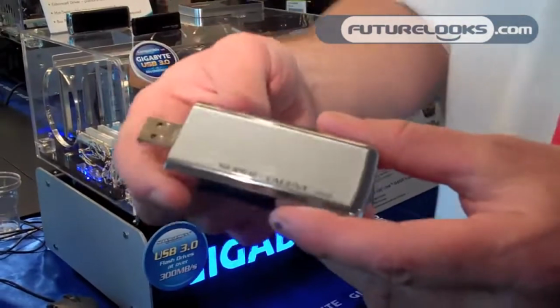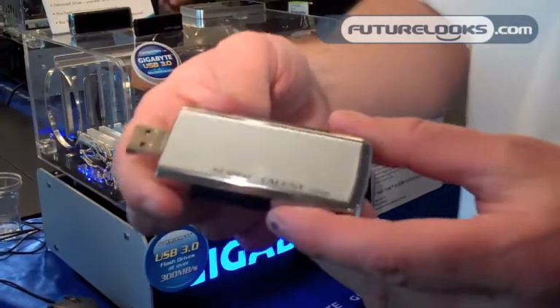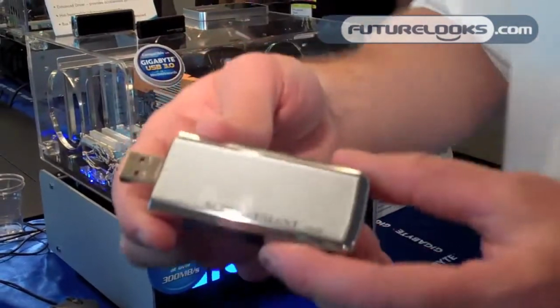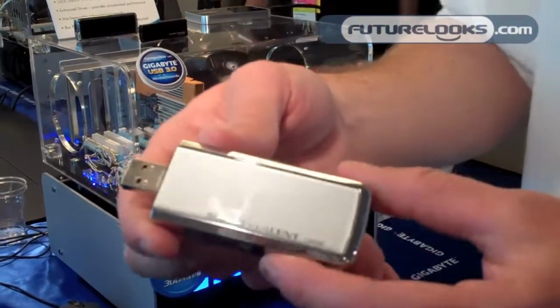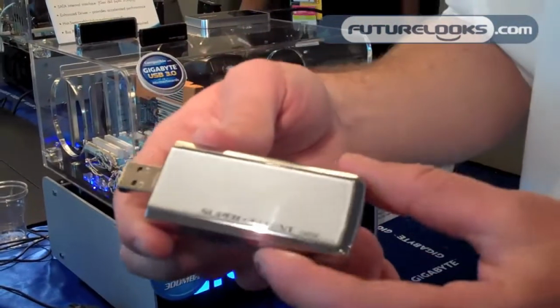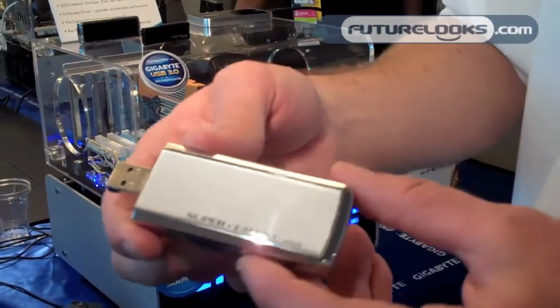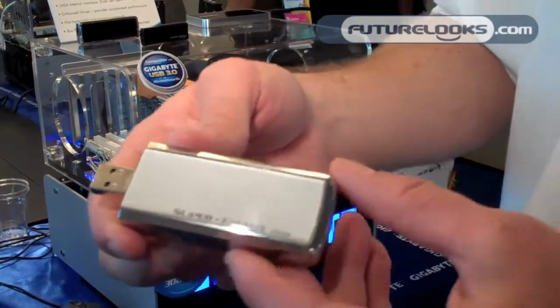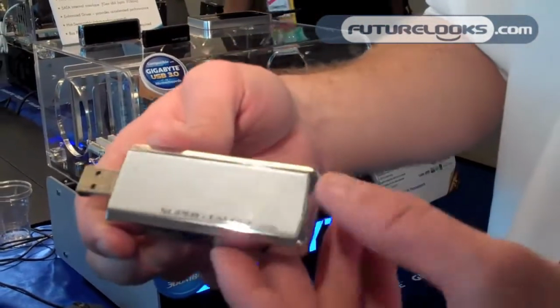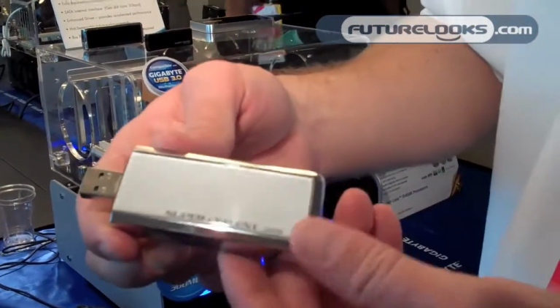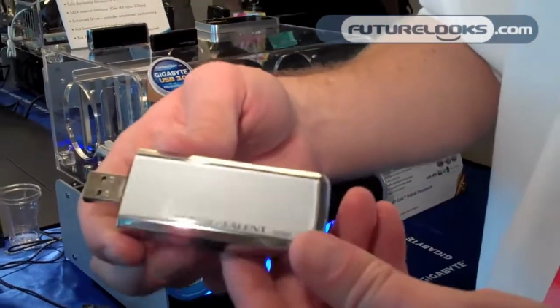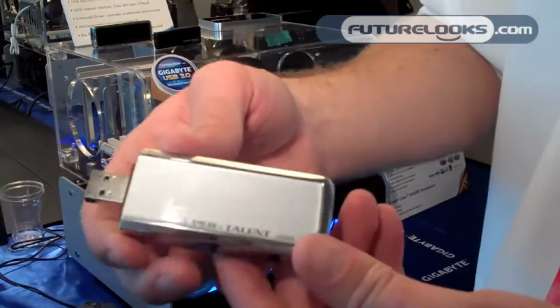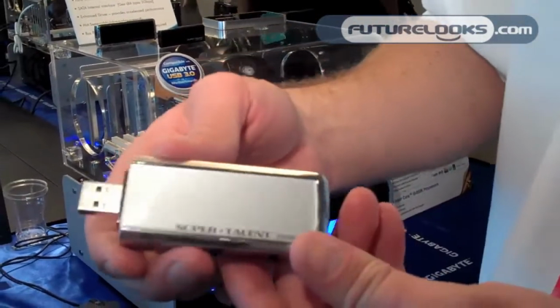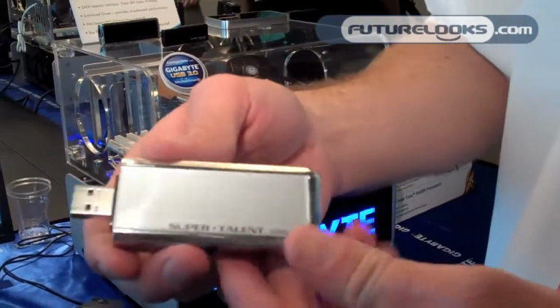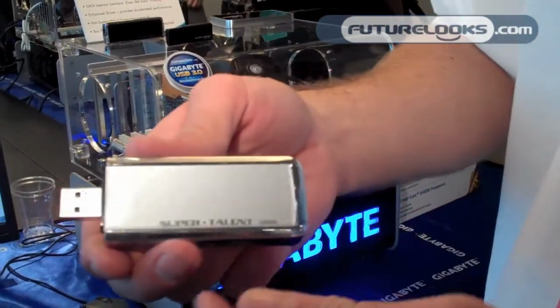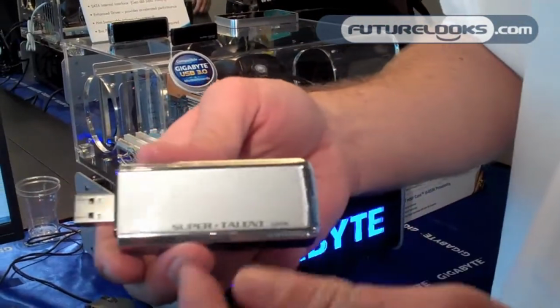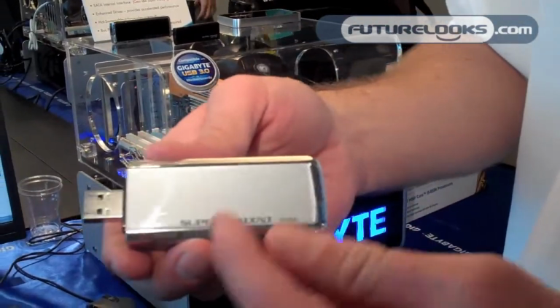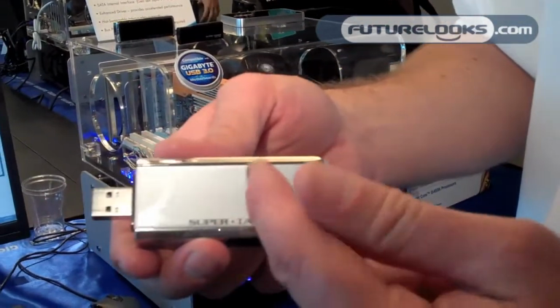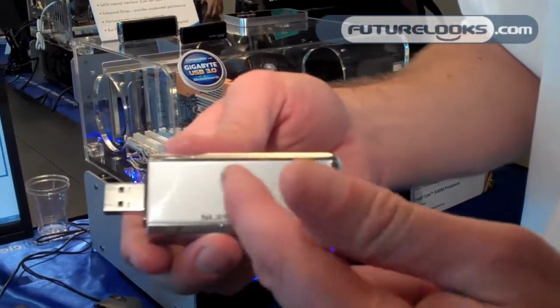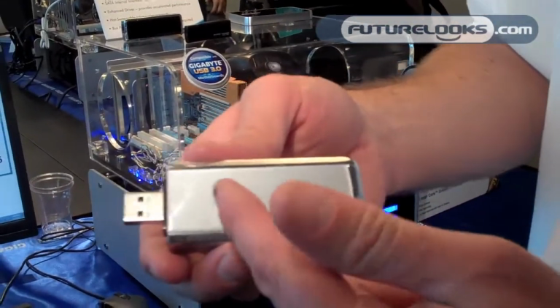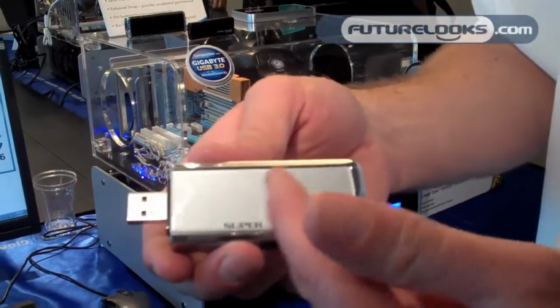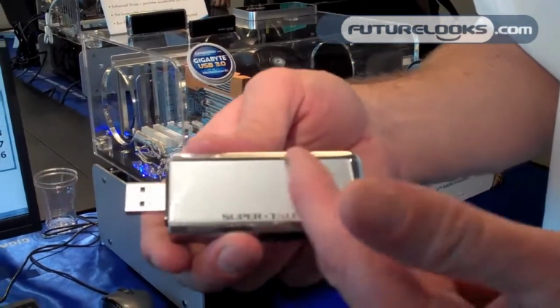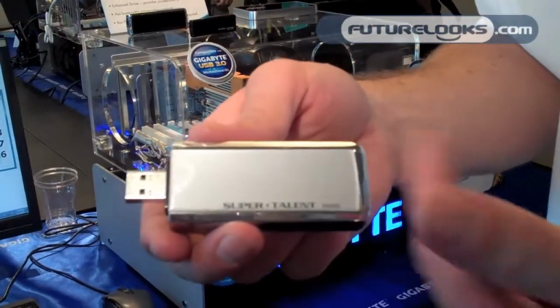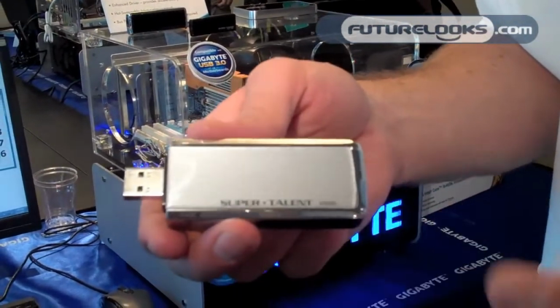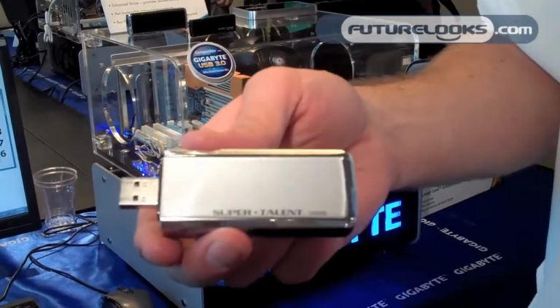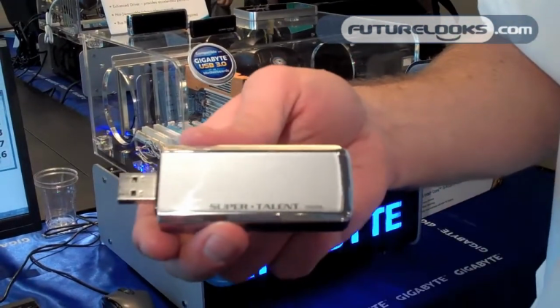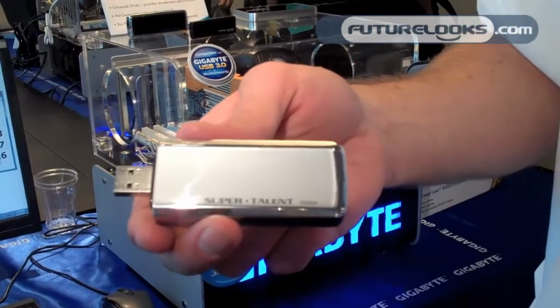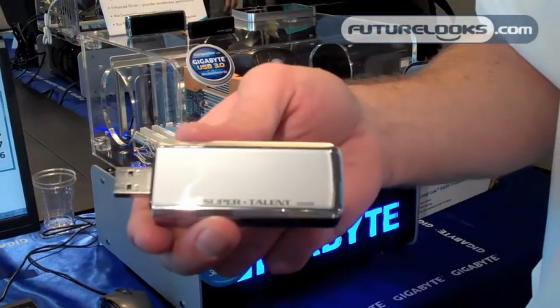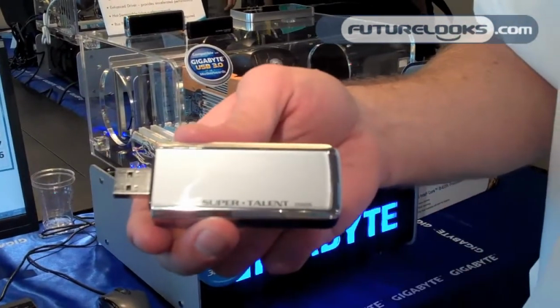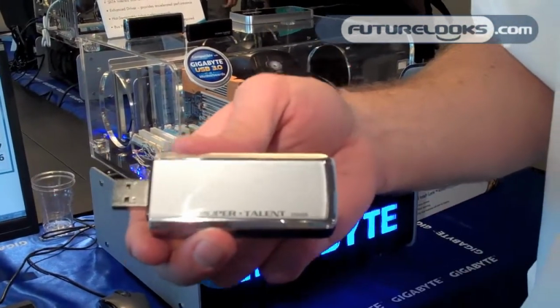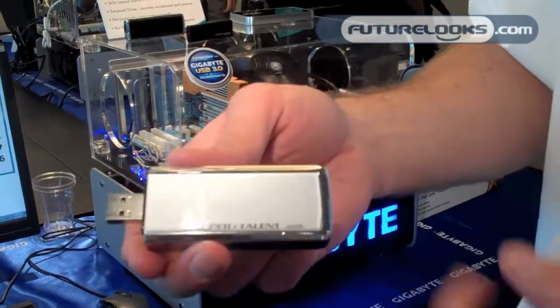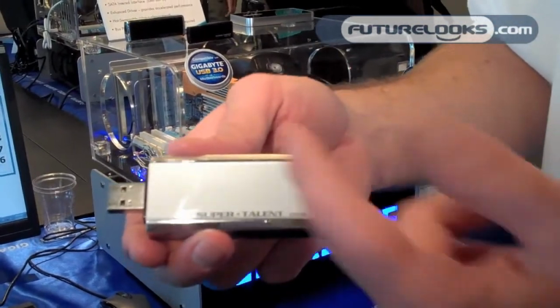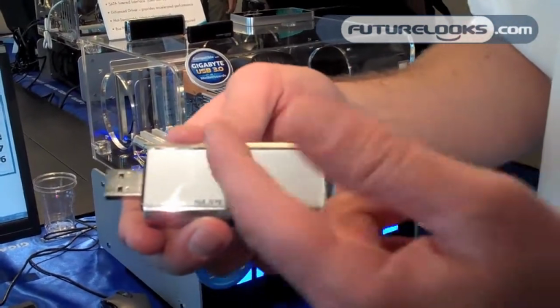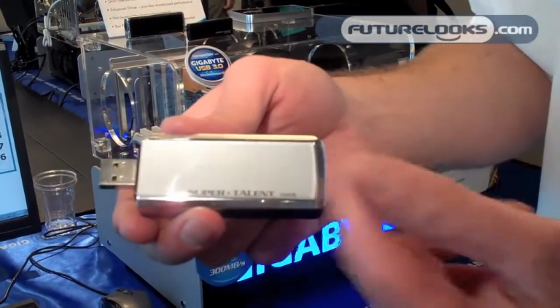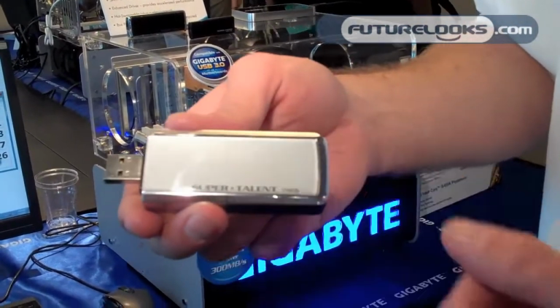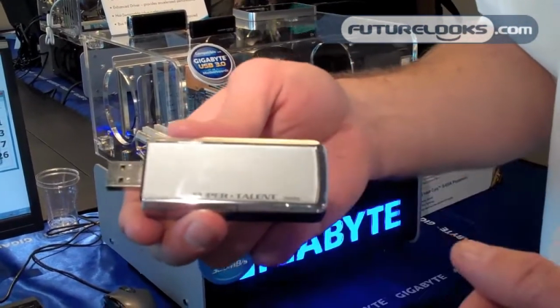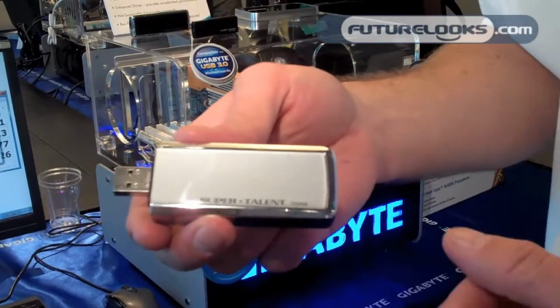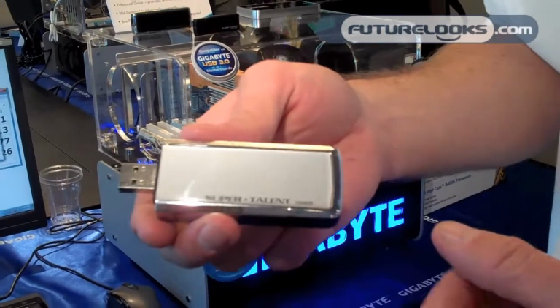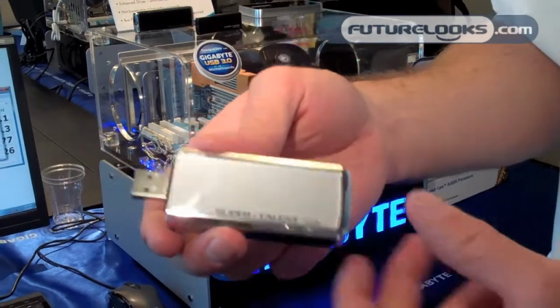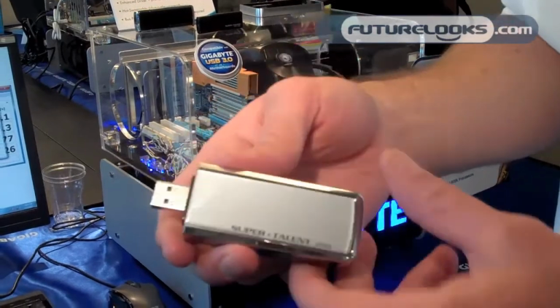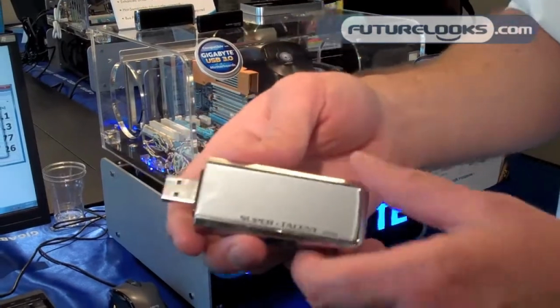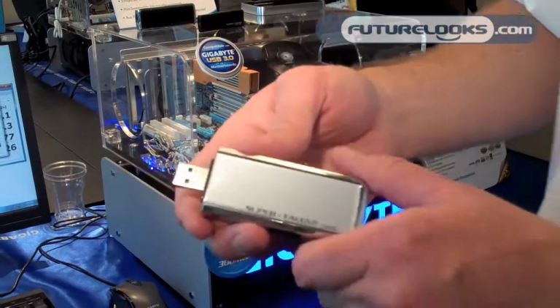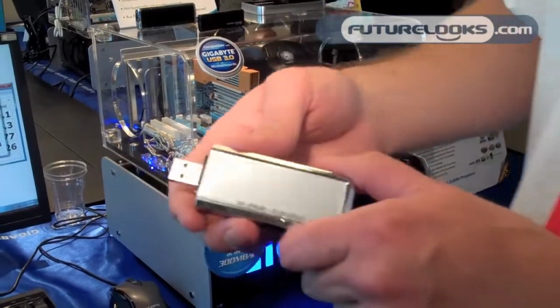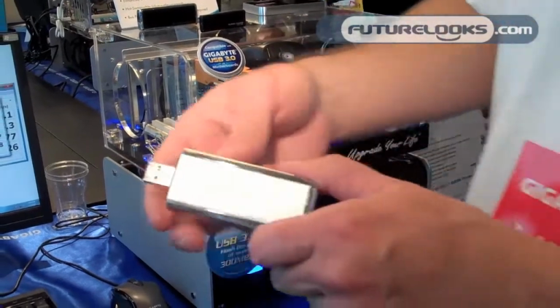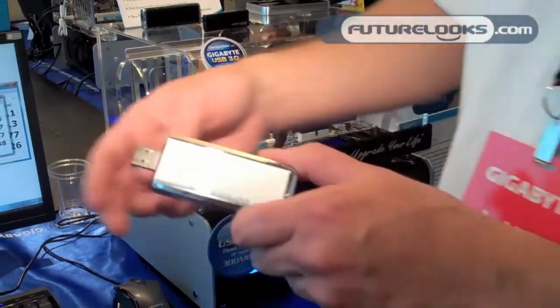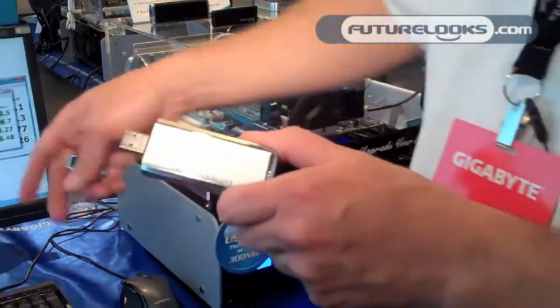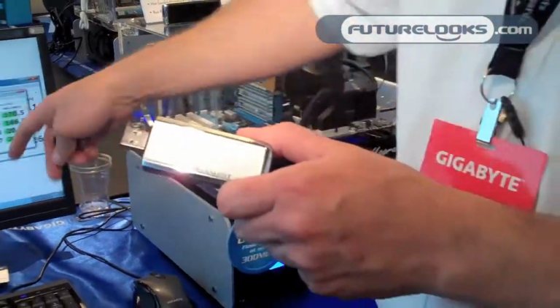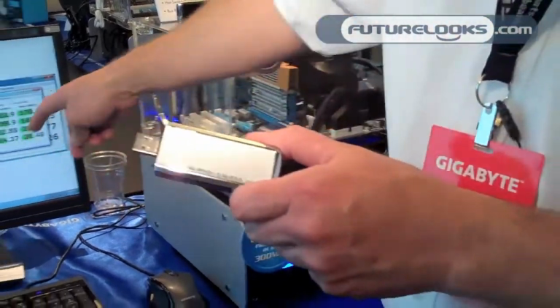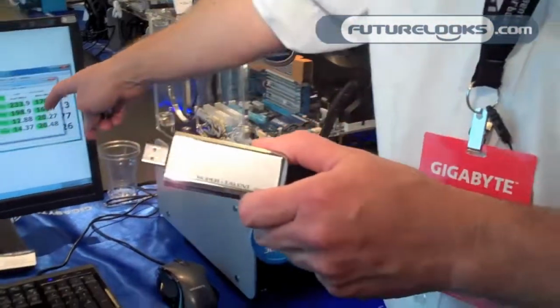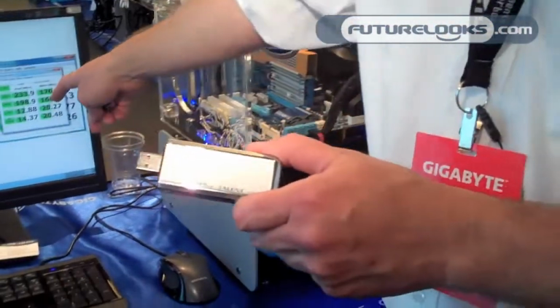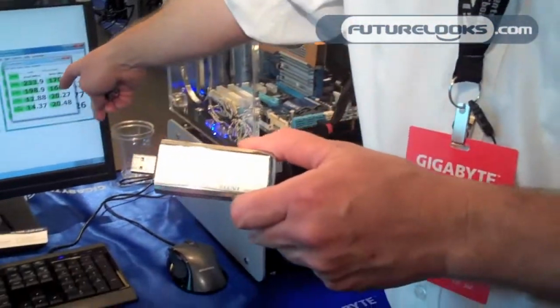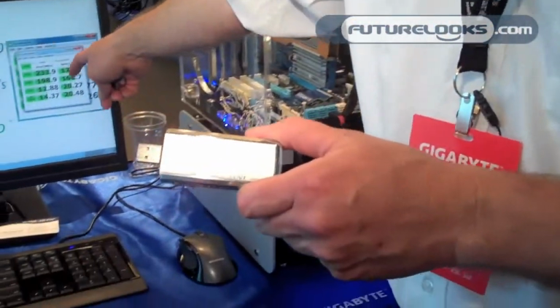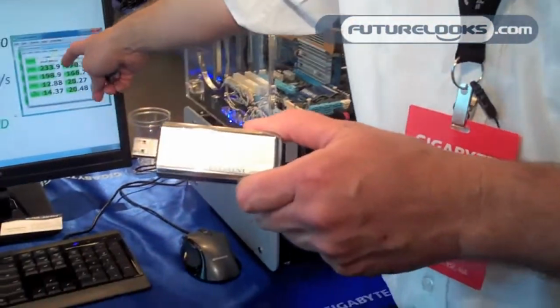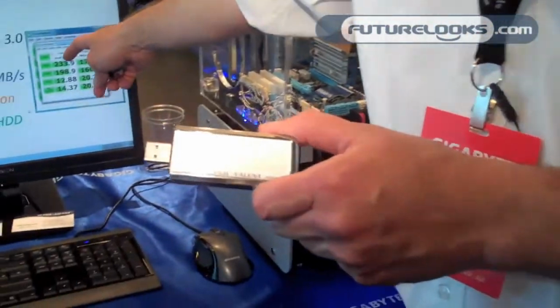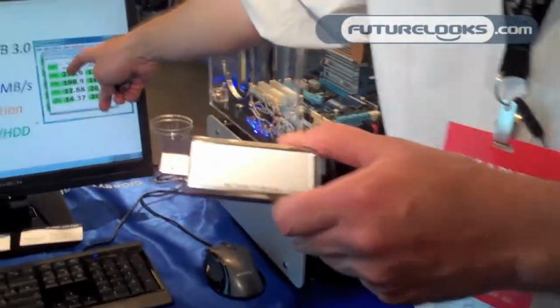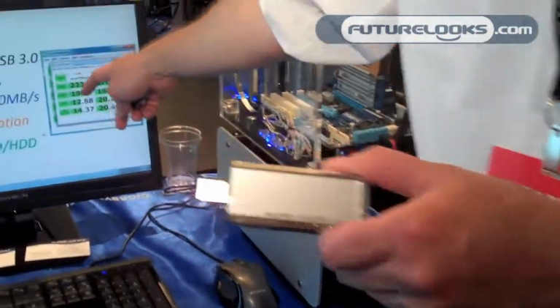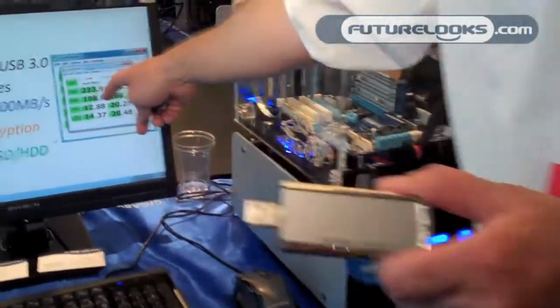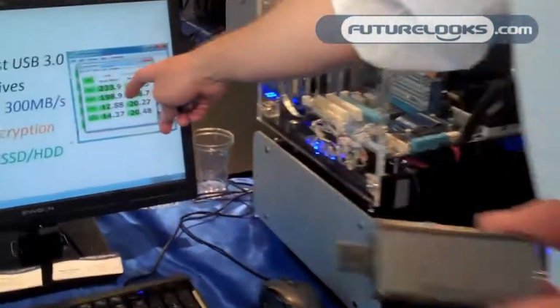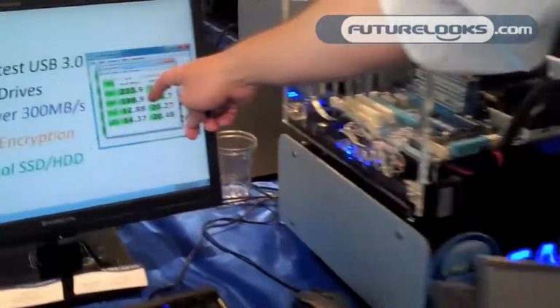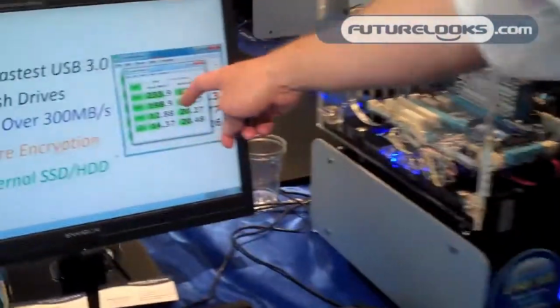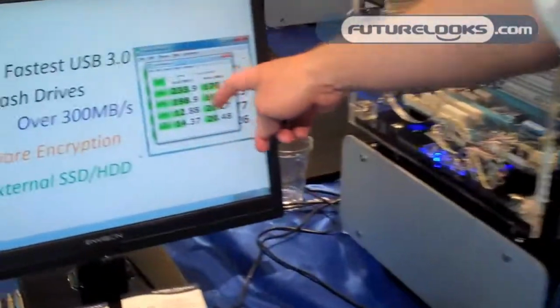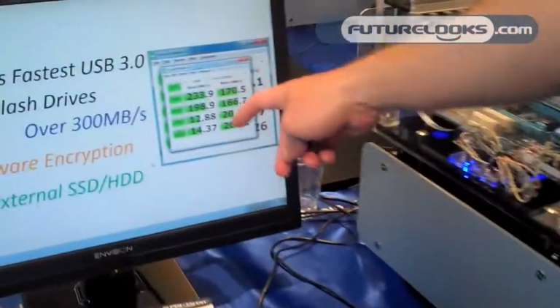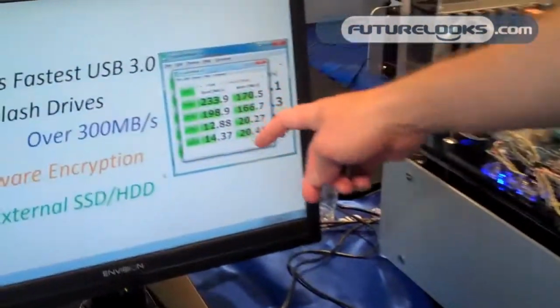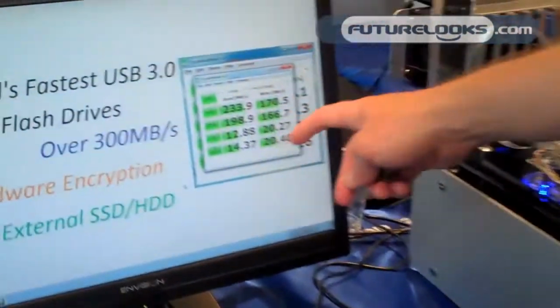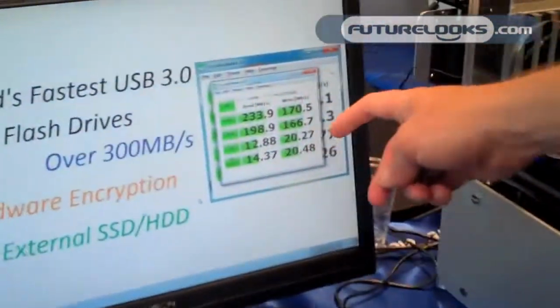And in doing so, we were able to get a hold of an eight-channel controller, support it with cache, and really make it perform like a solid-state disk.